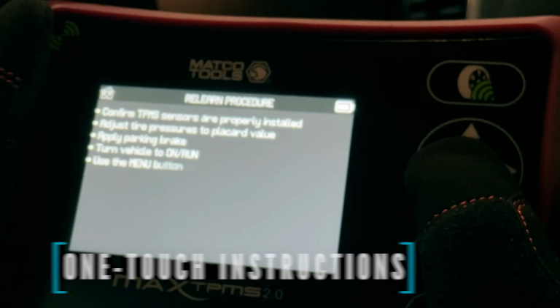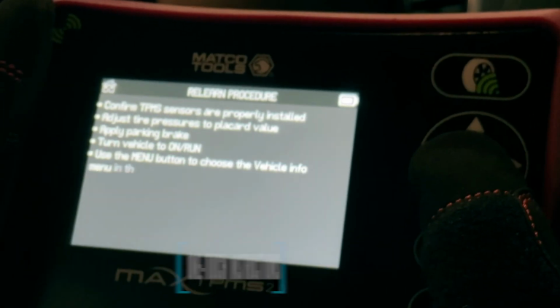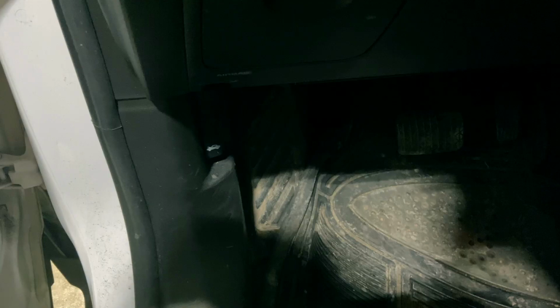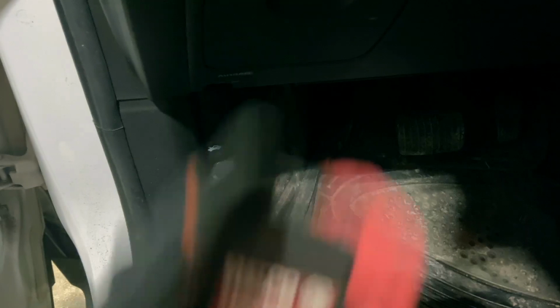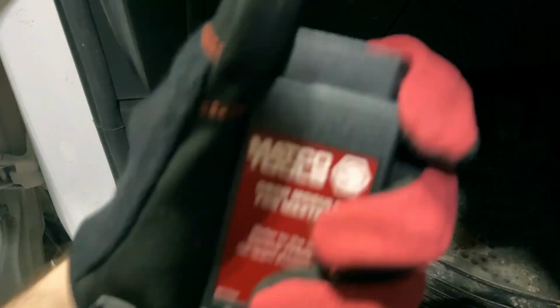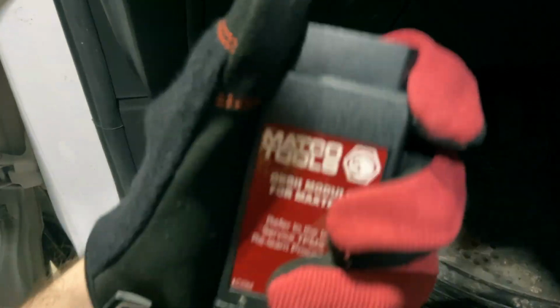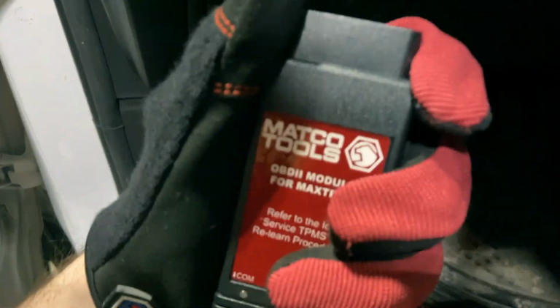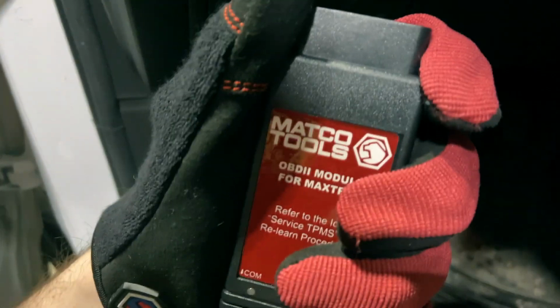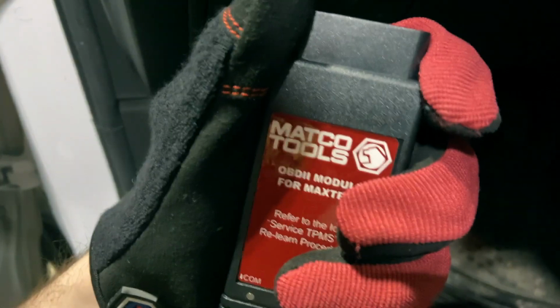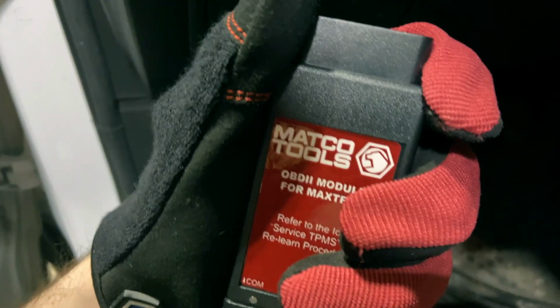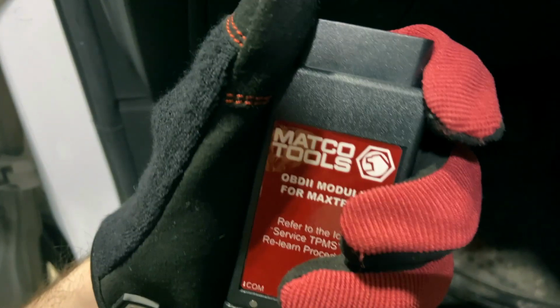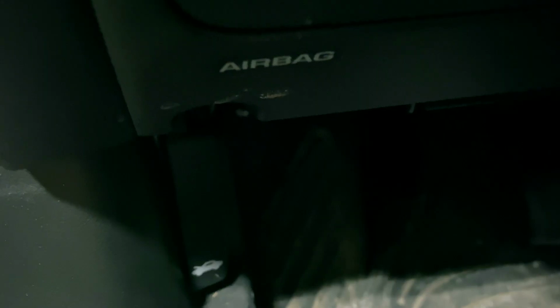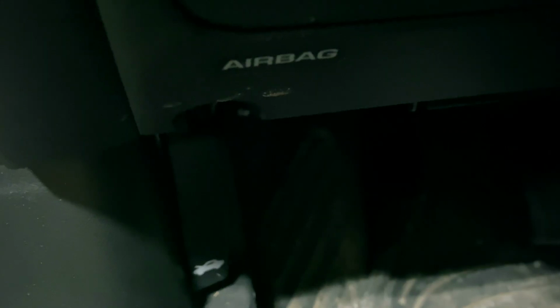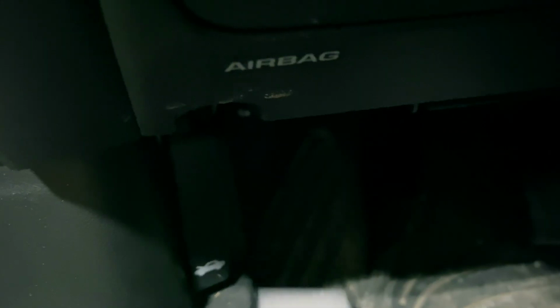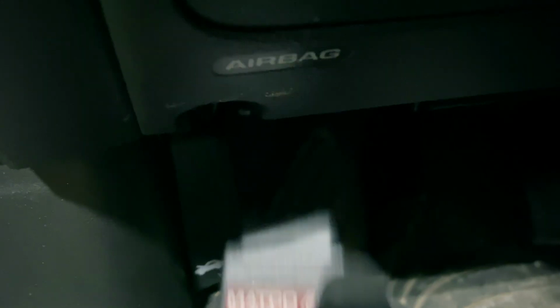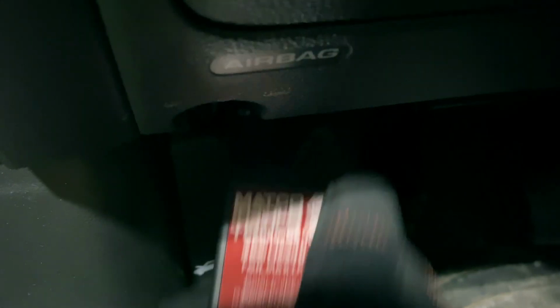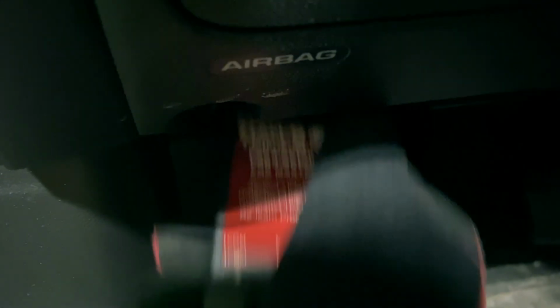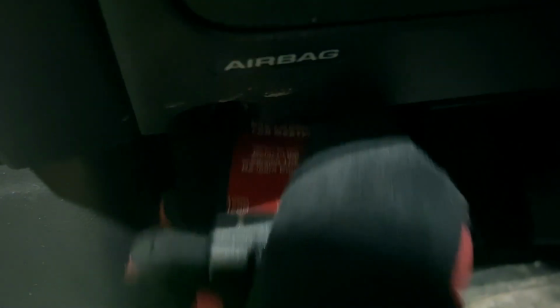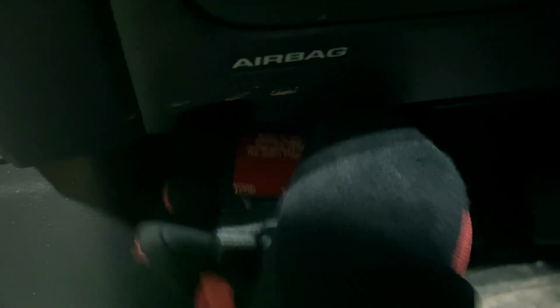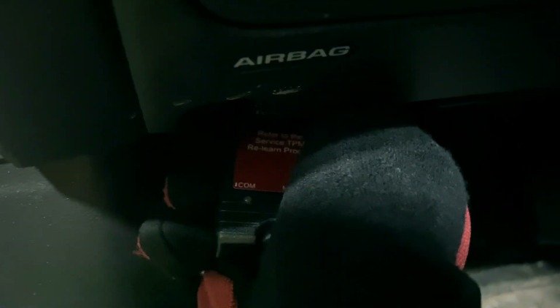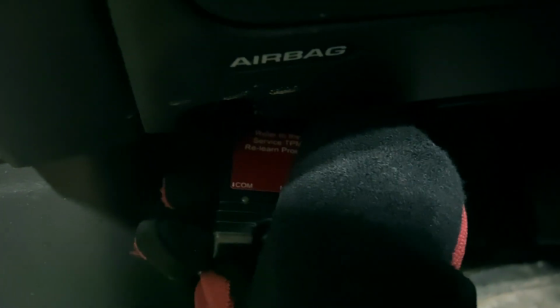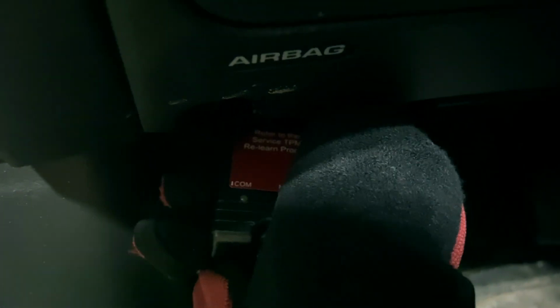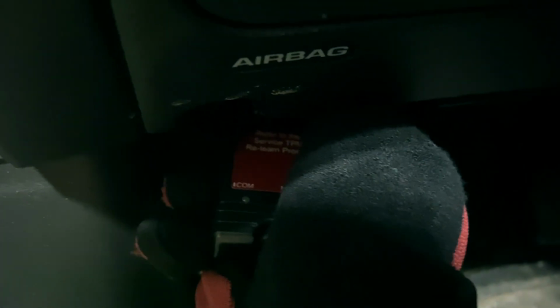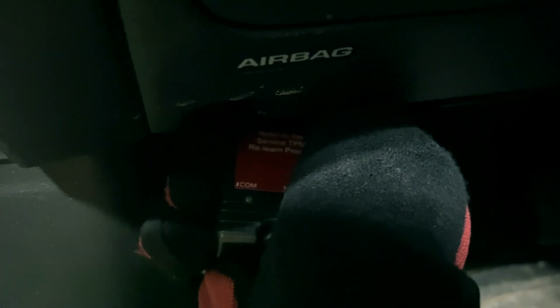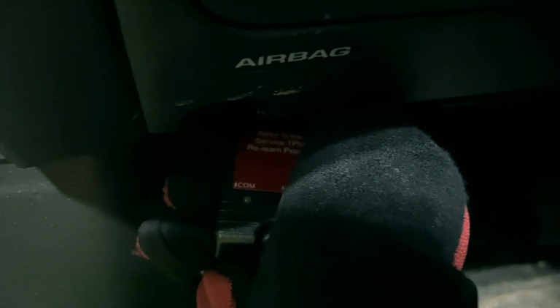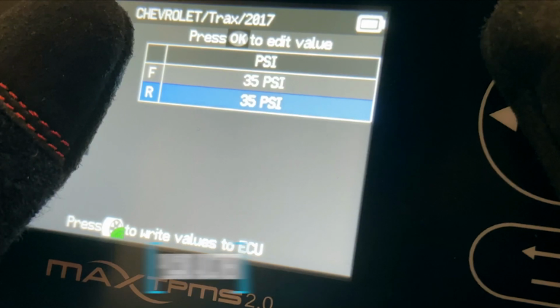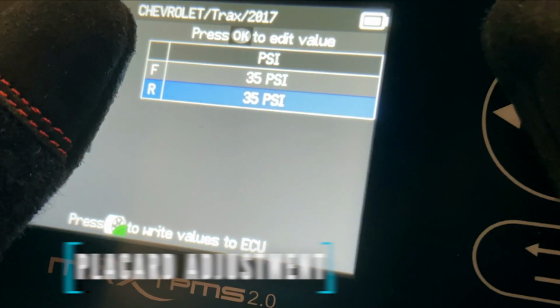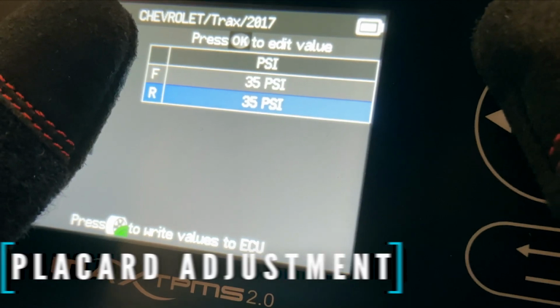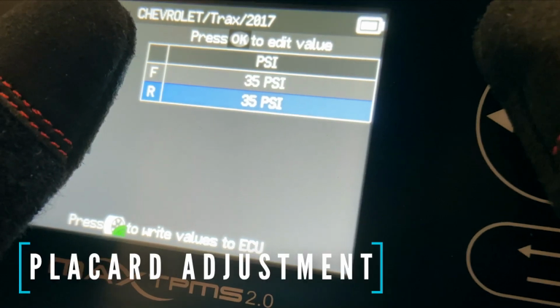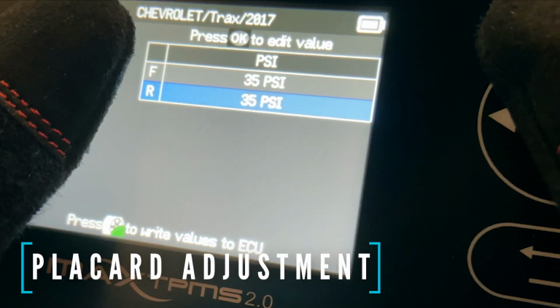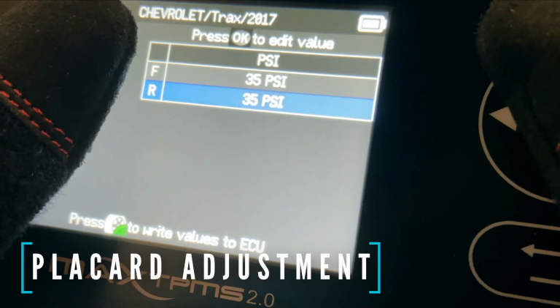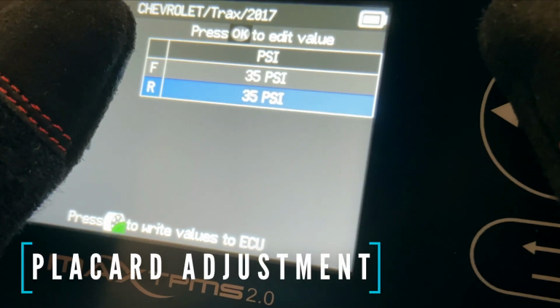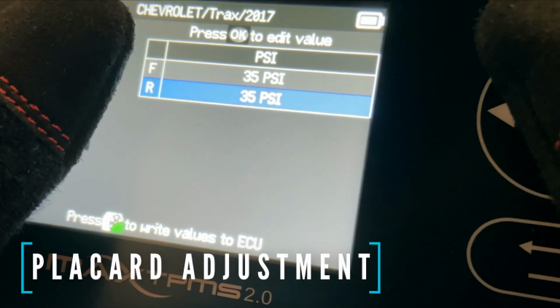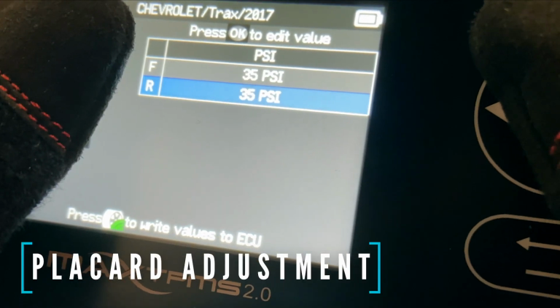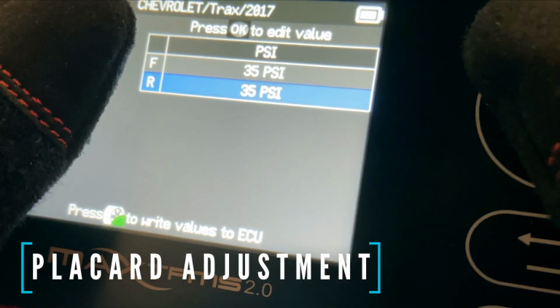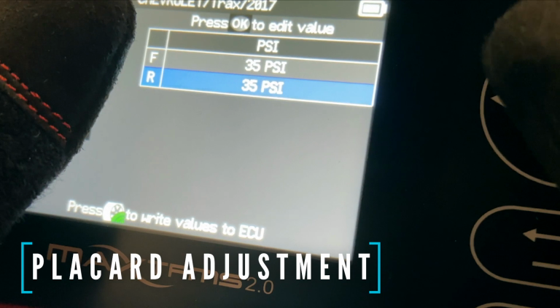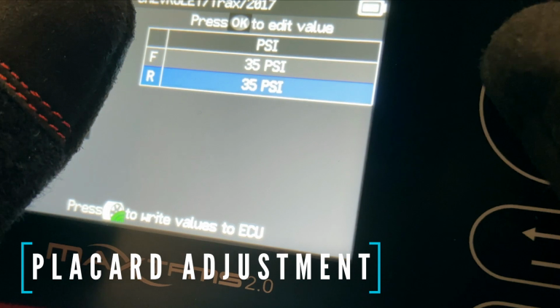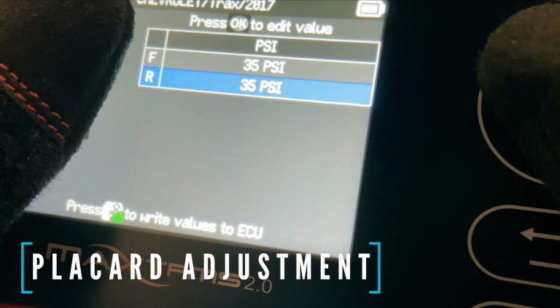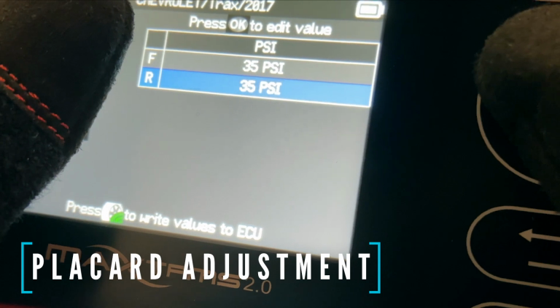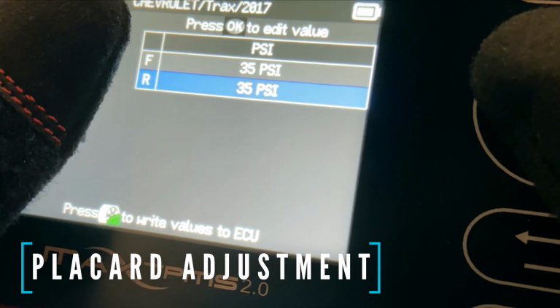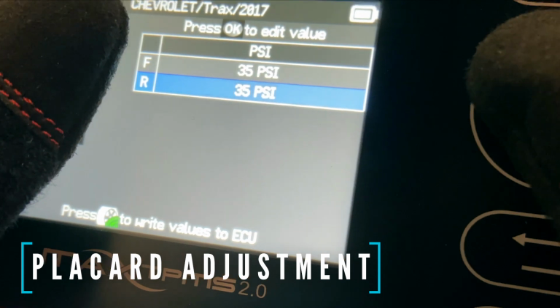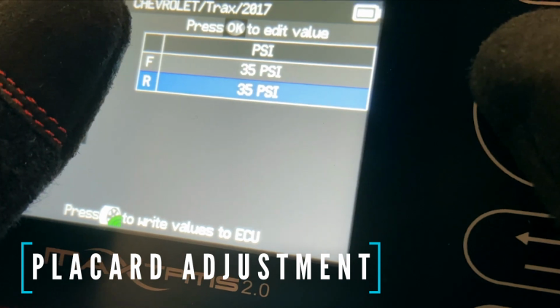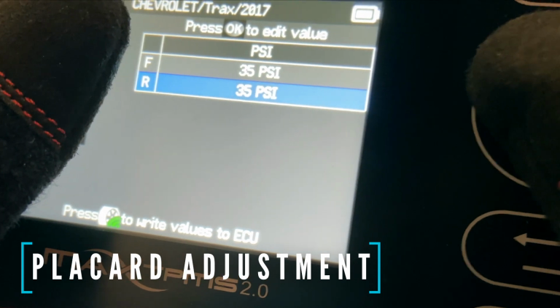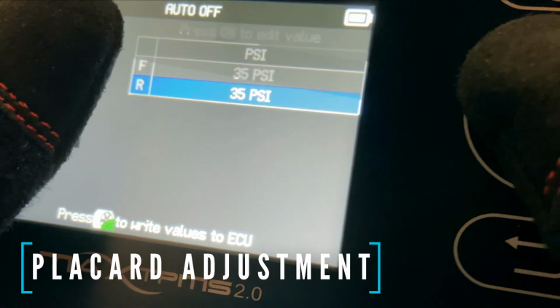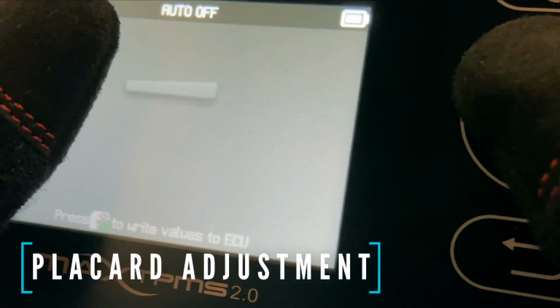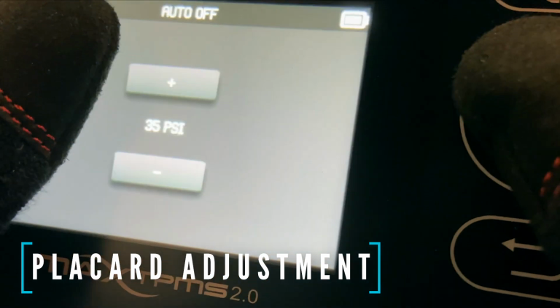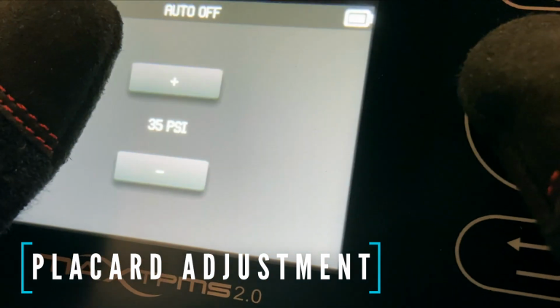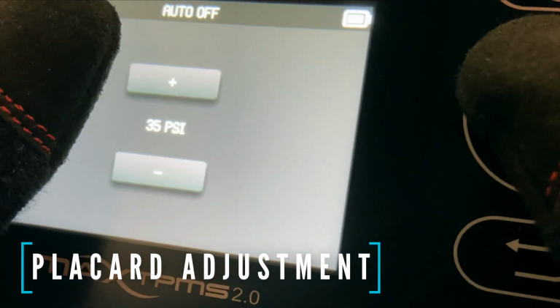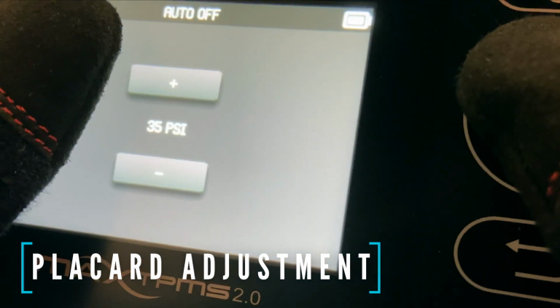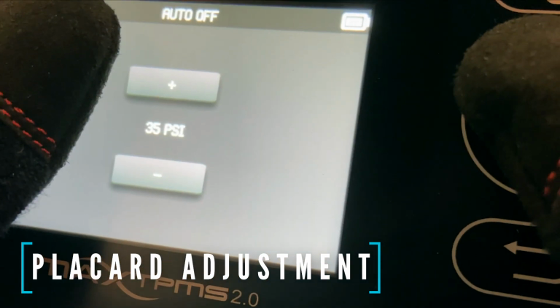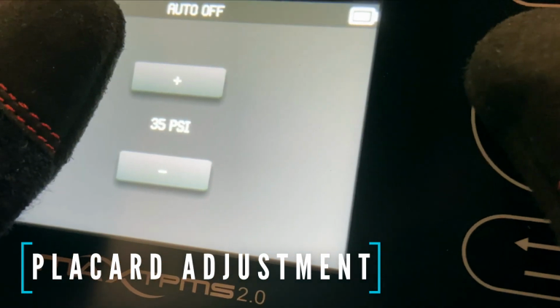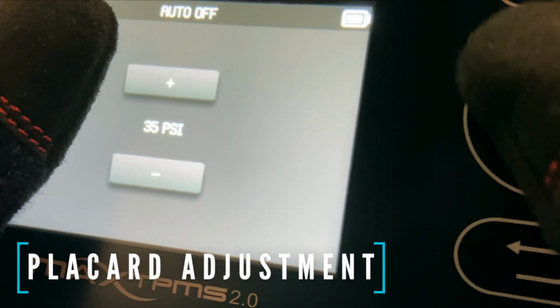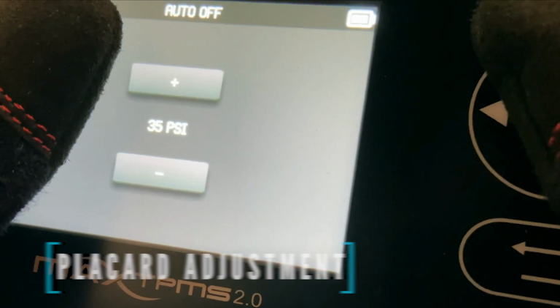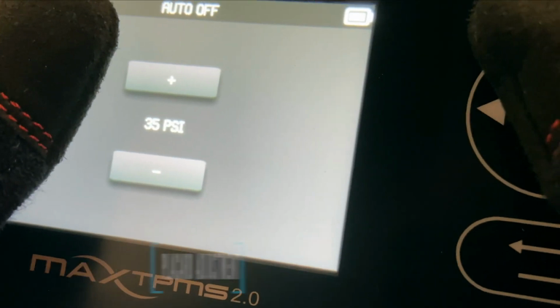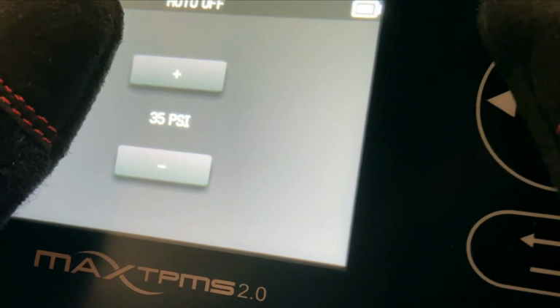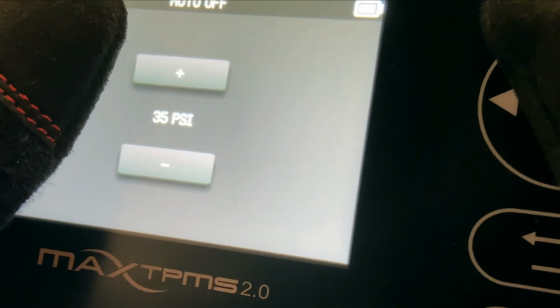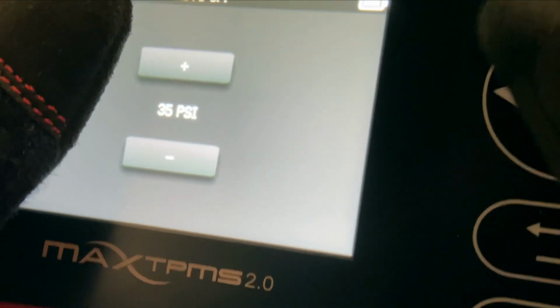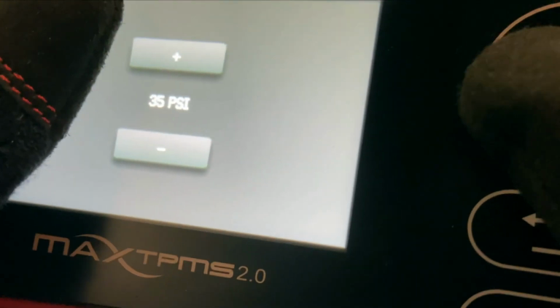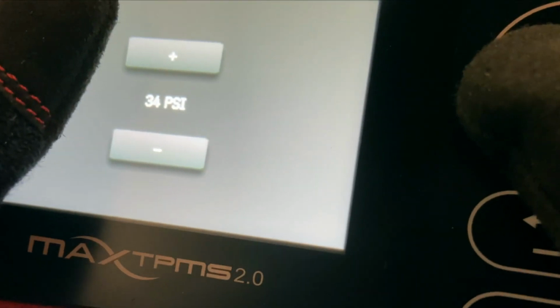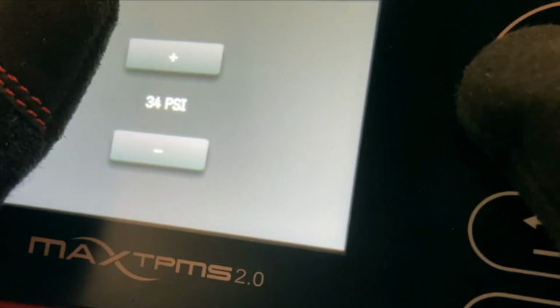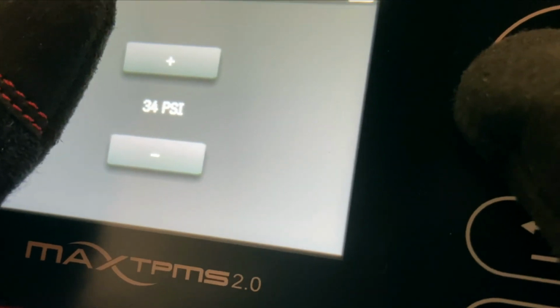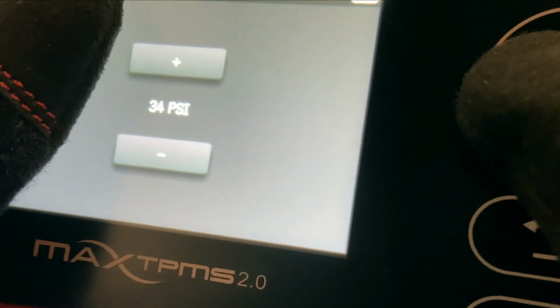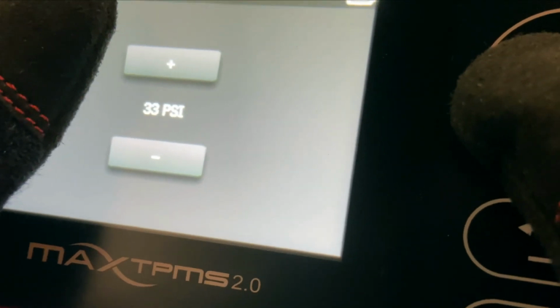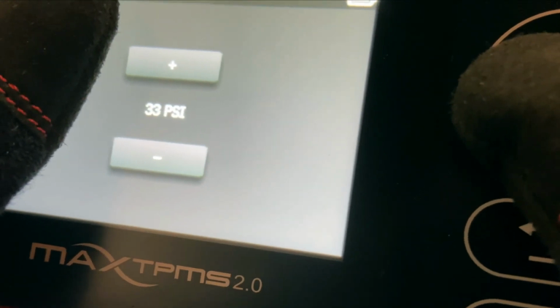Need to change a vehicle's placard values? Simply plug in an OBD2 module, retrieve the current values, and change away.